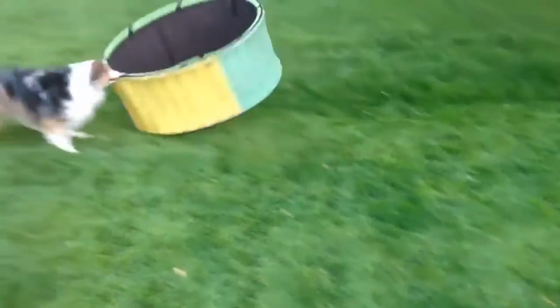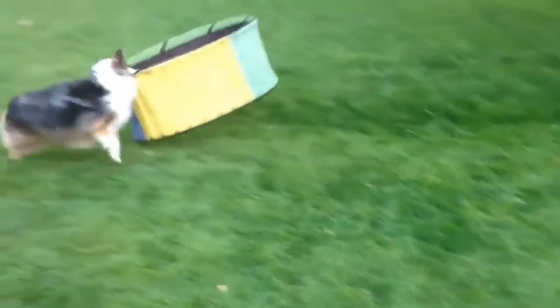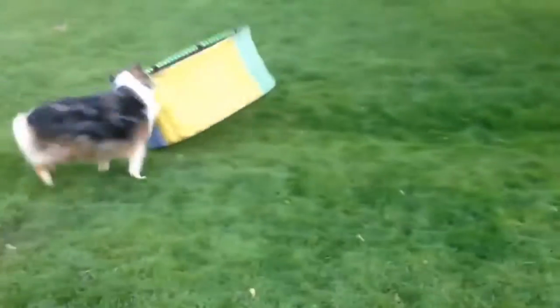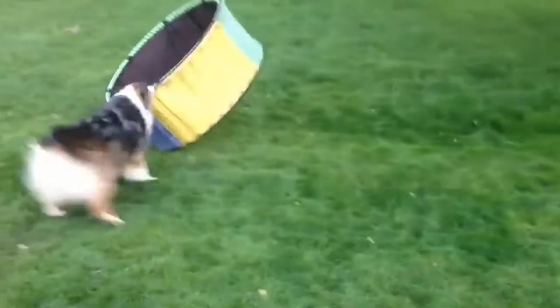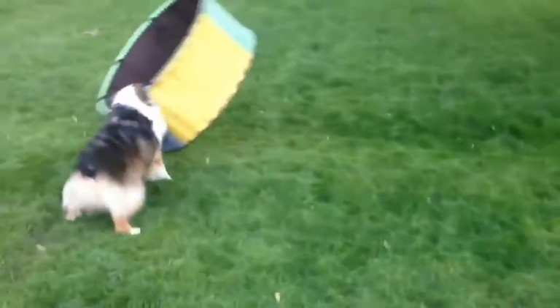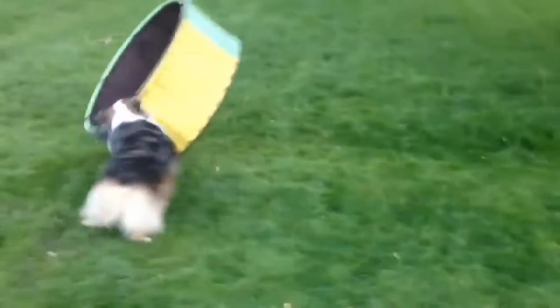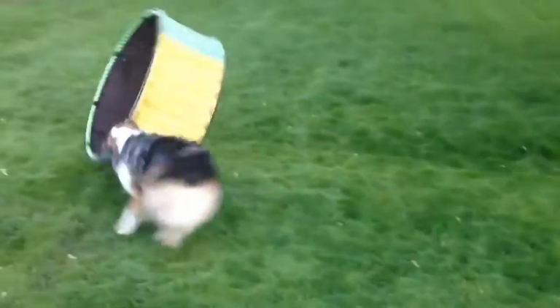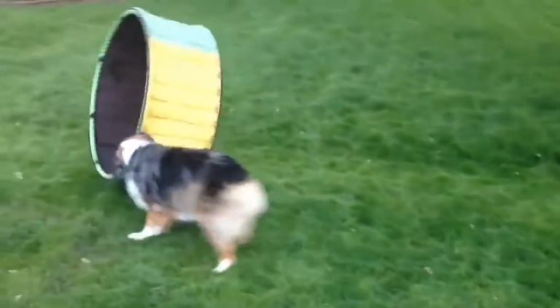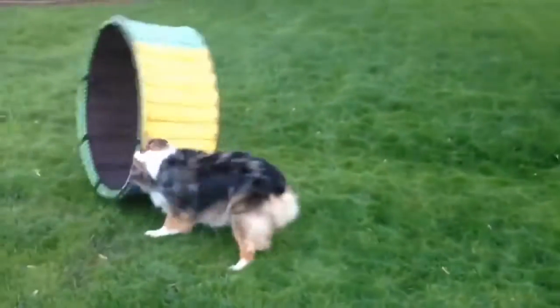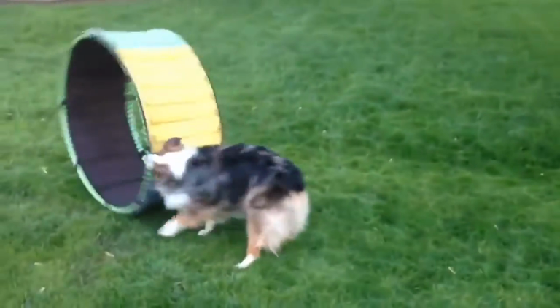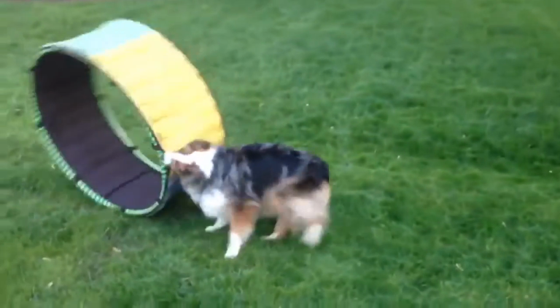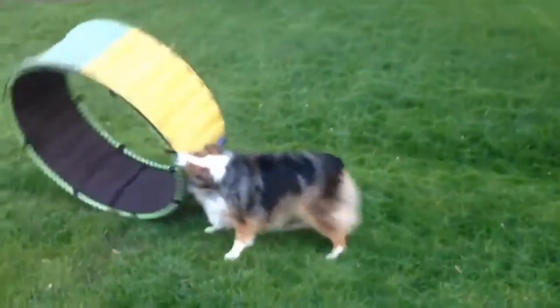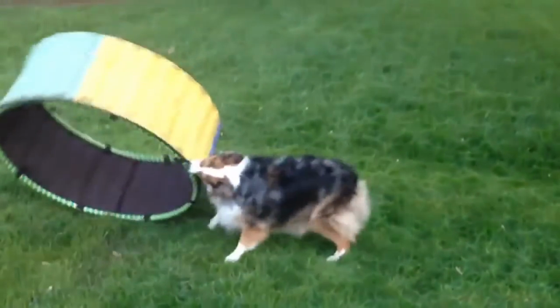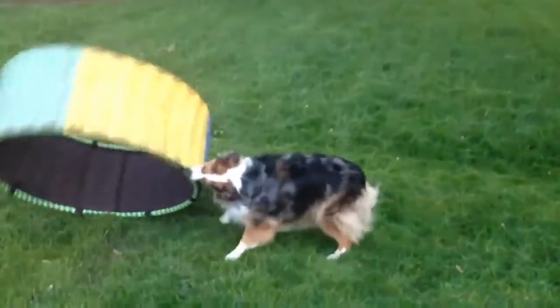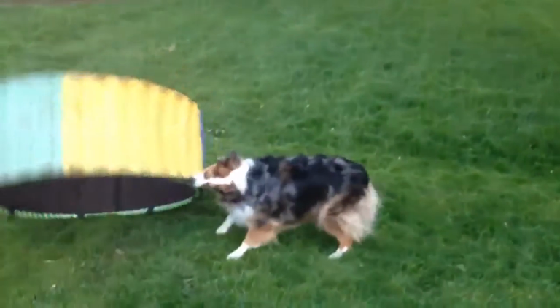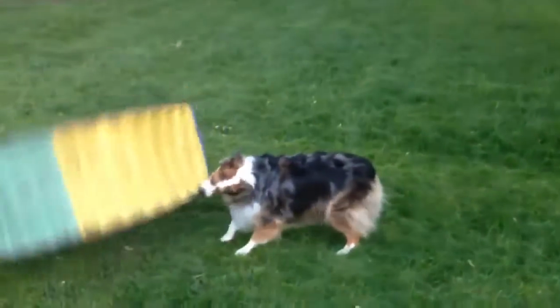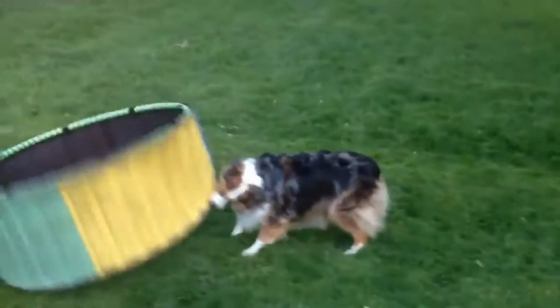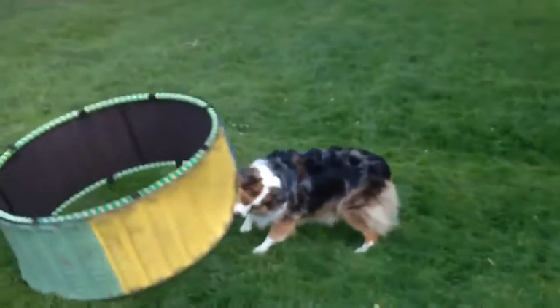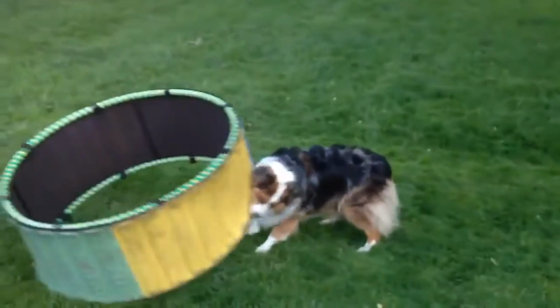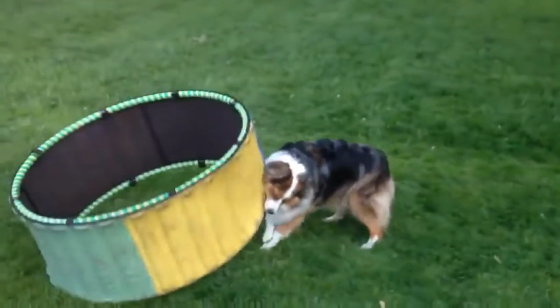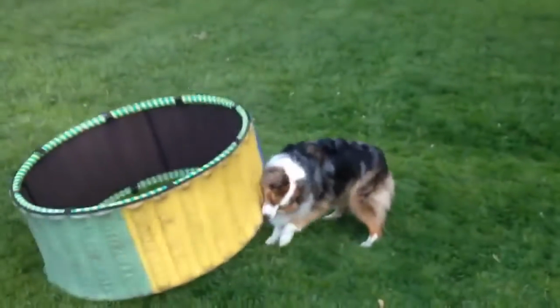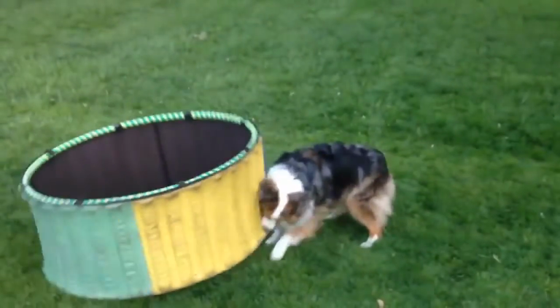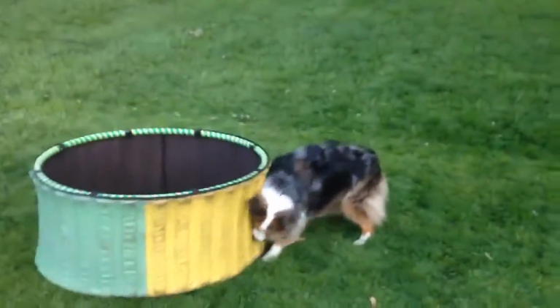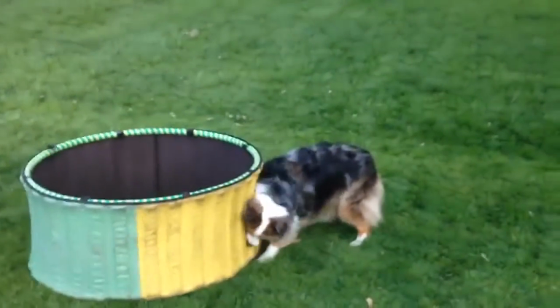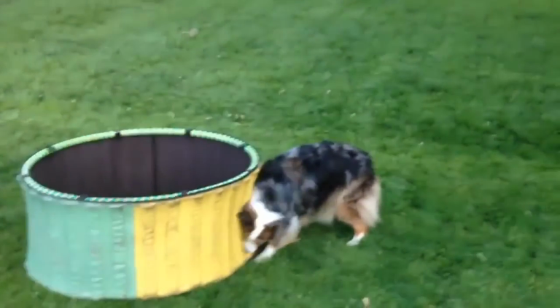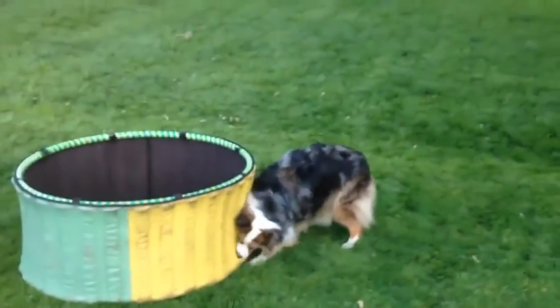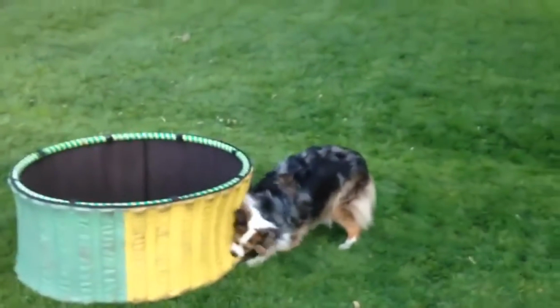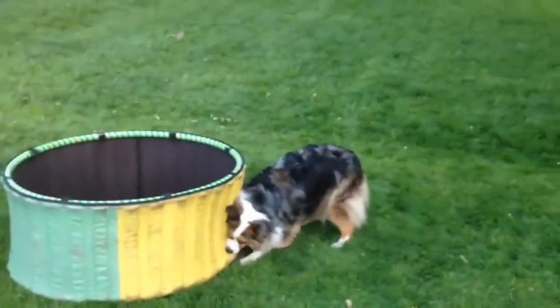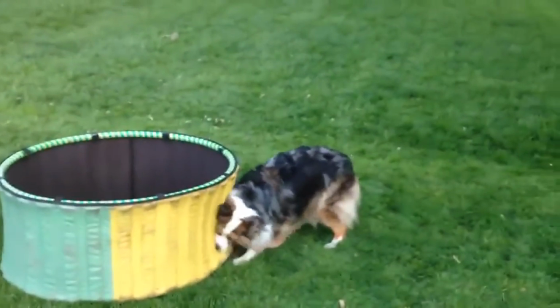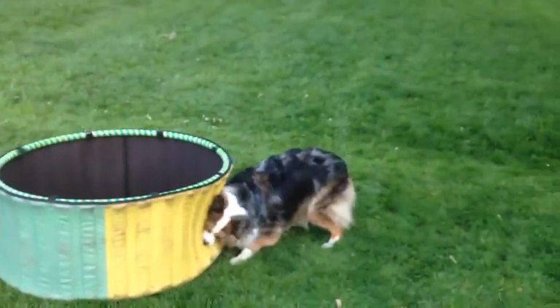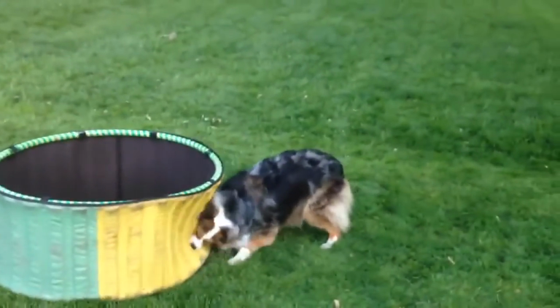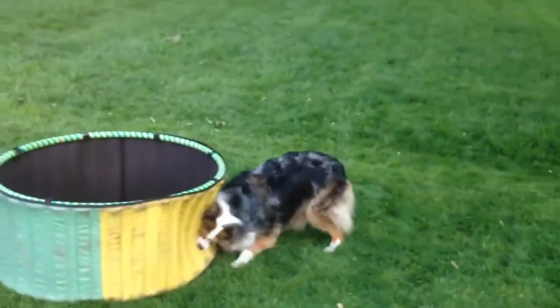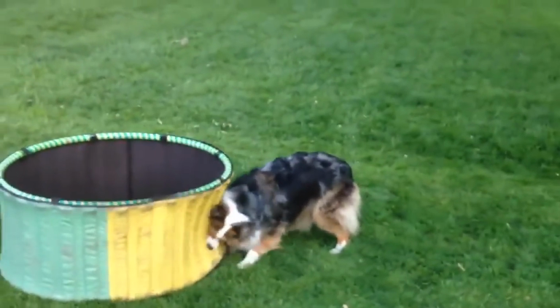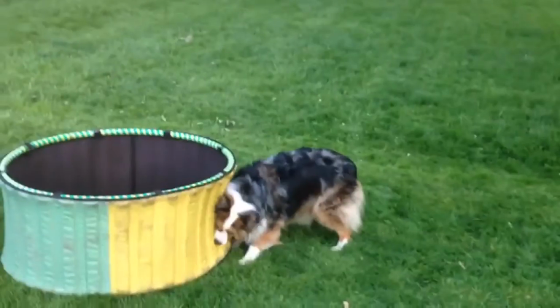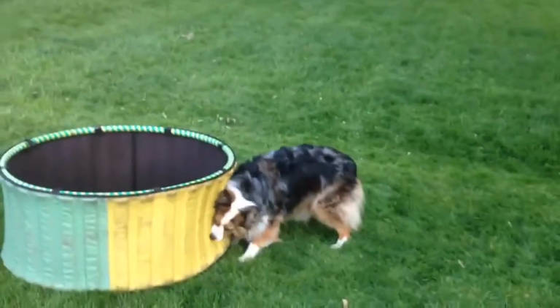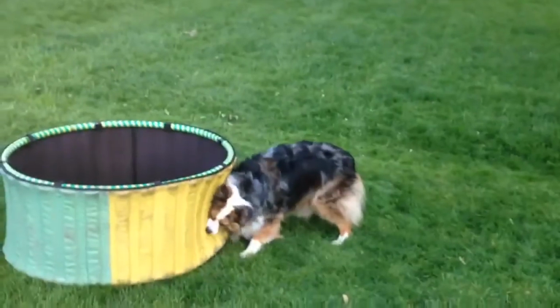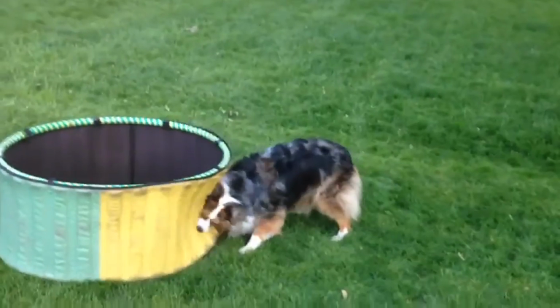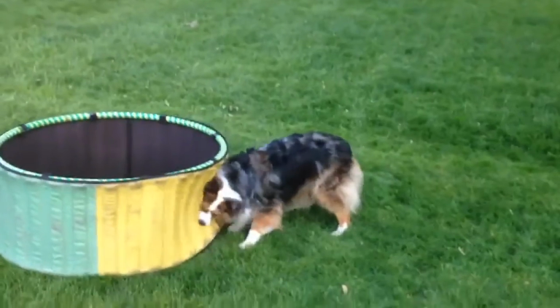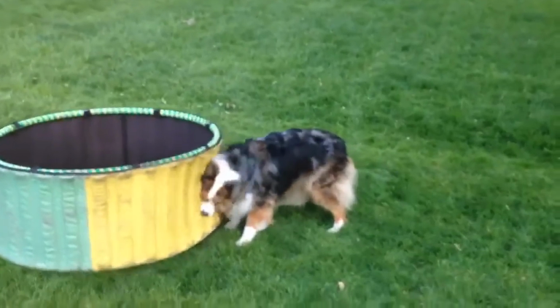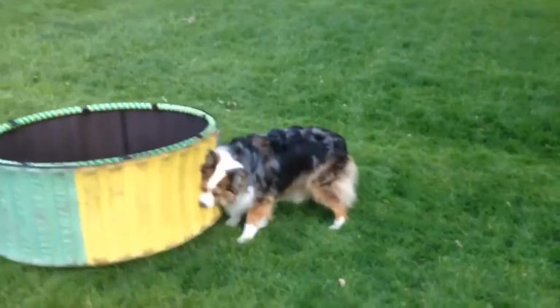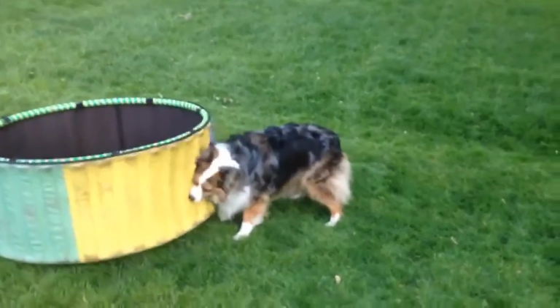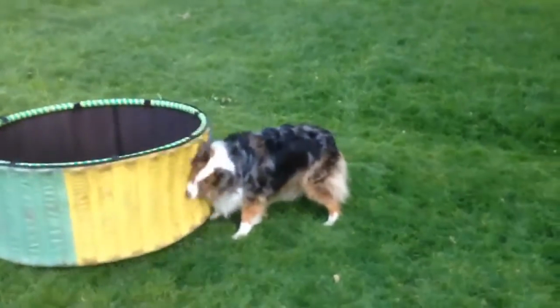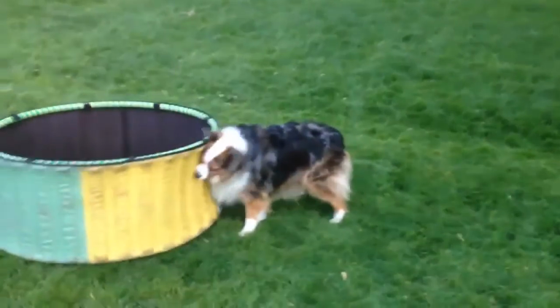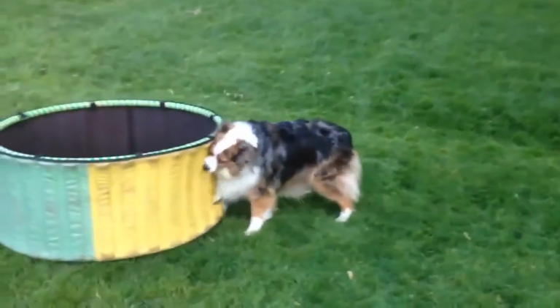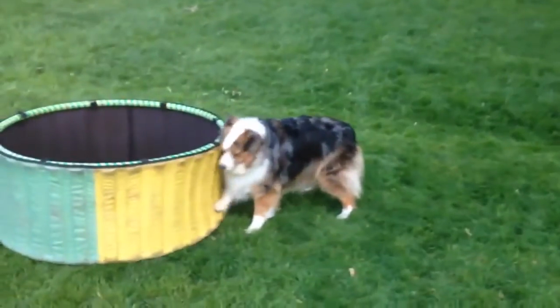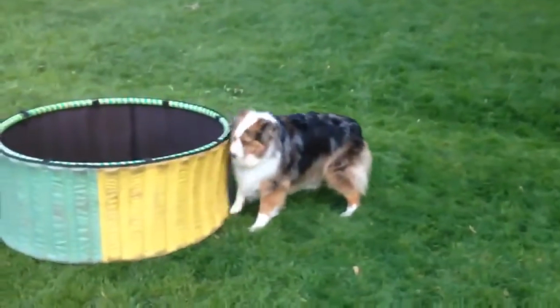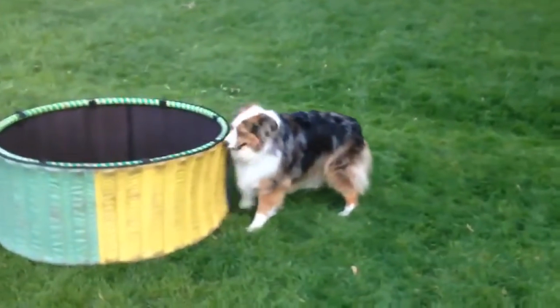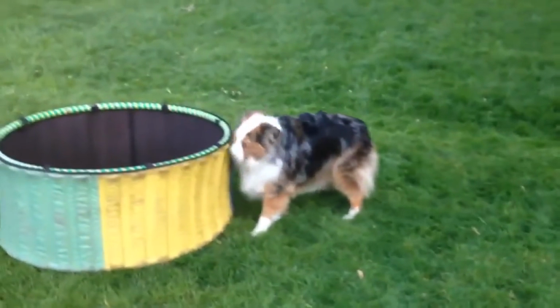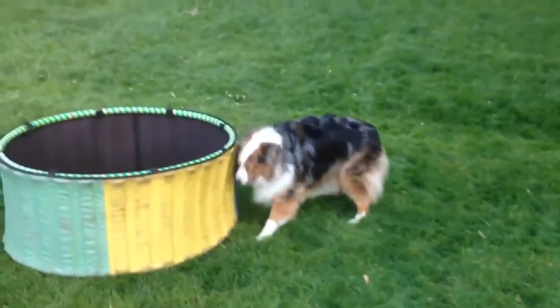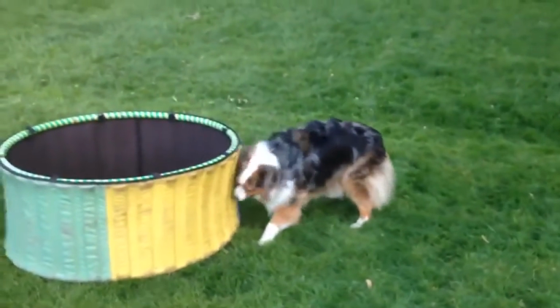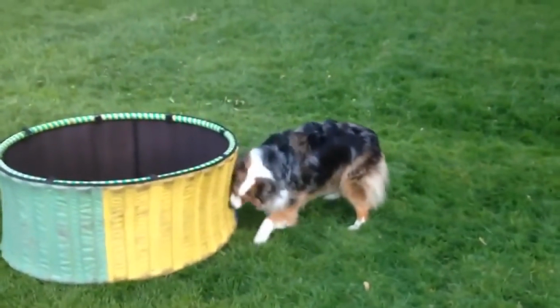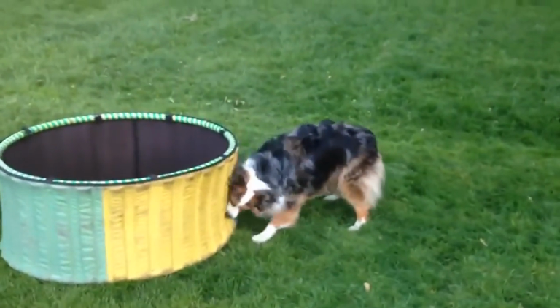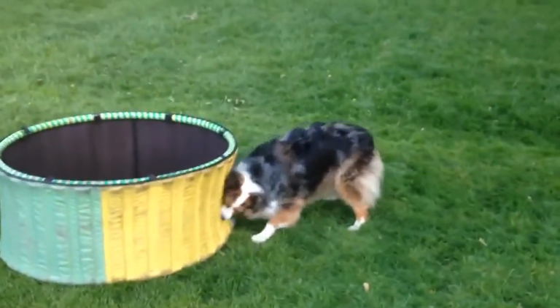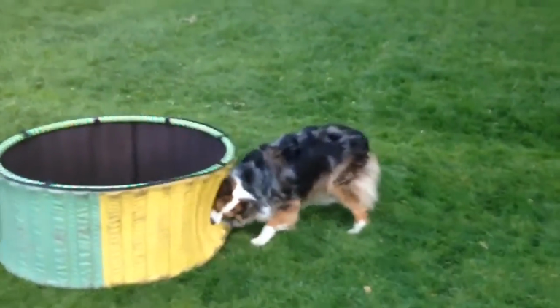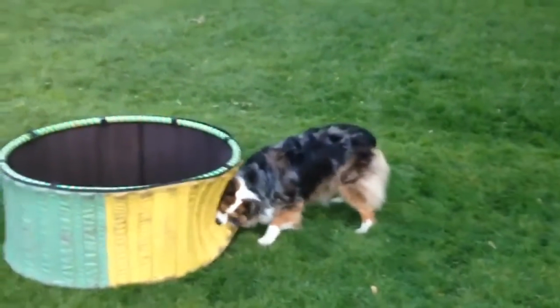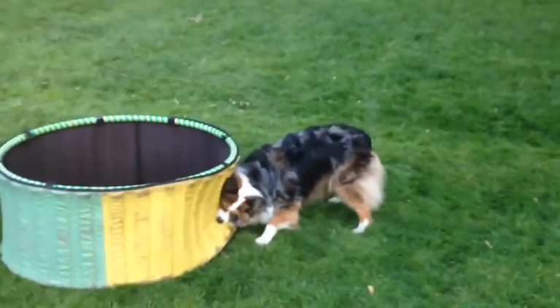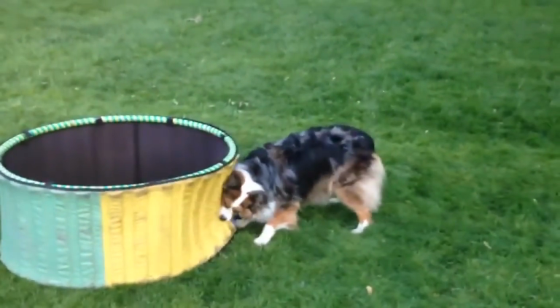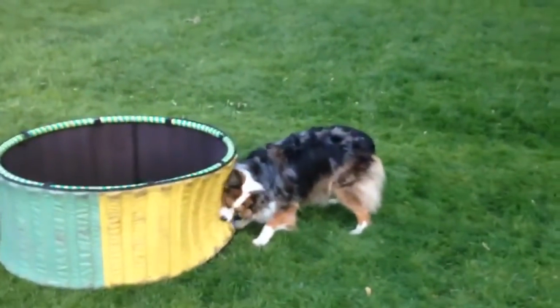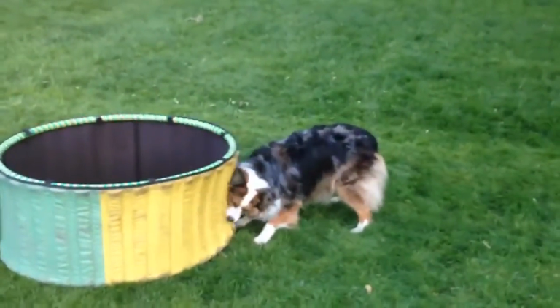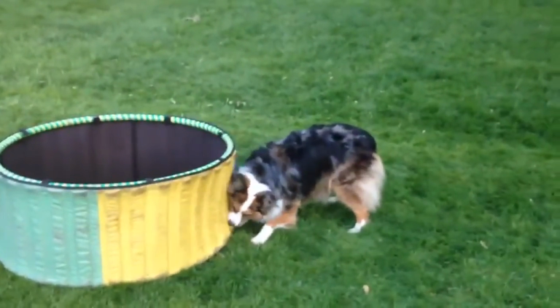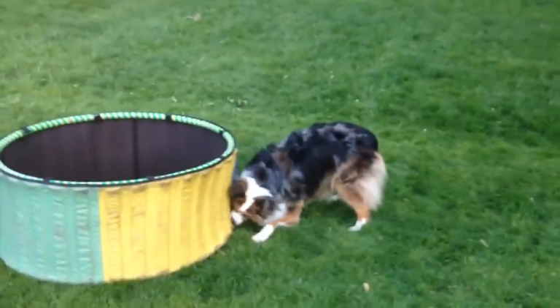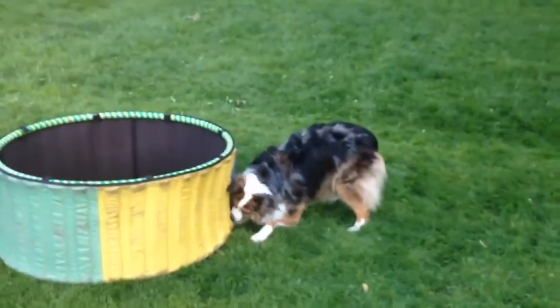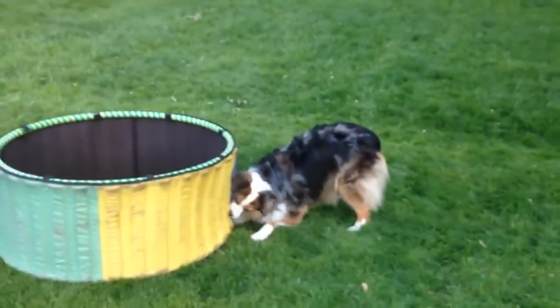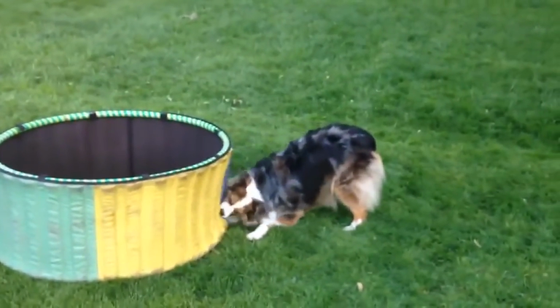The breed is considered highly intelligent and easy to train. Australian Shepherds are known for being especially eager to please their owners.